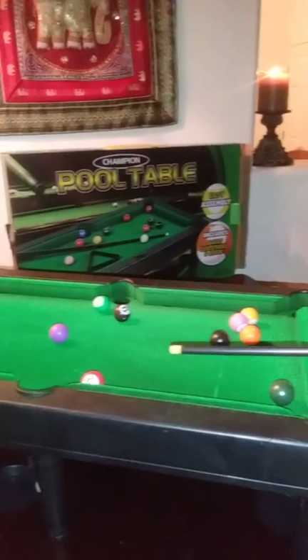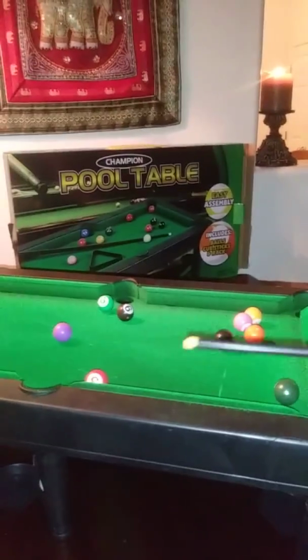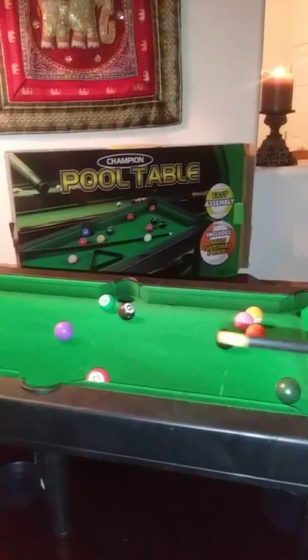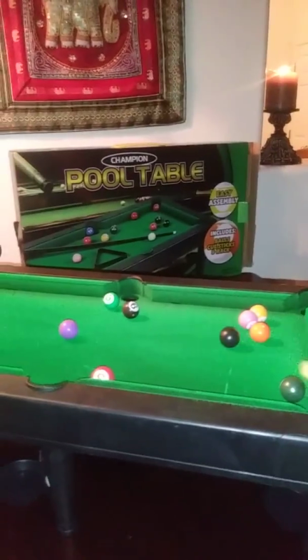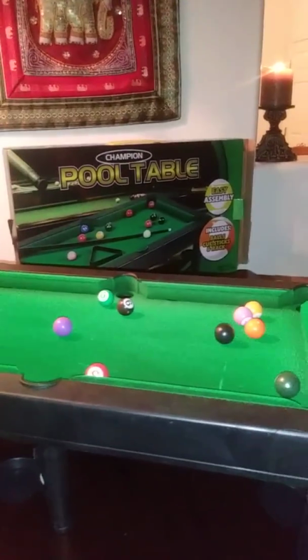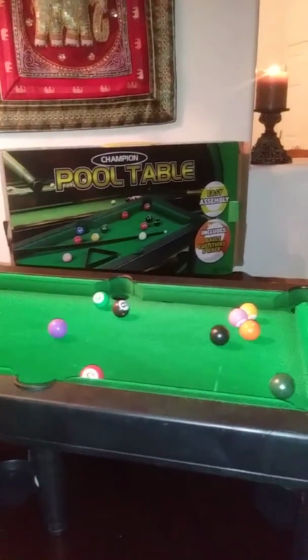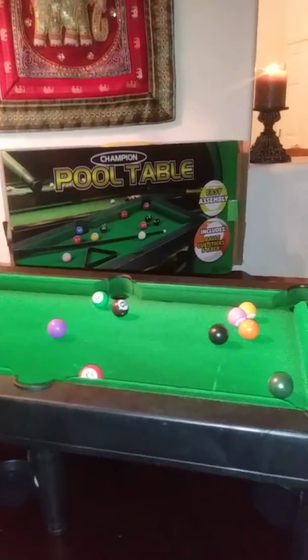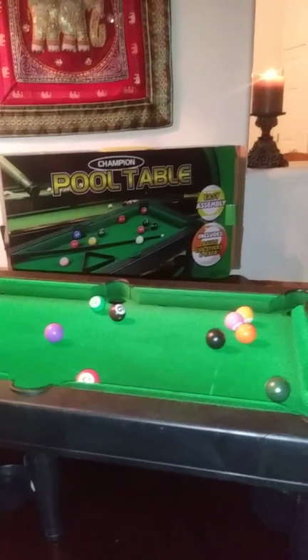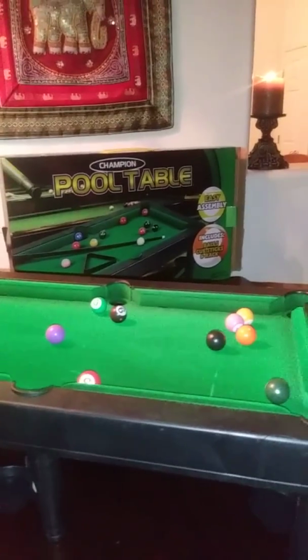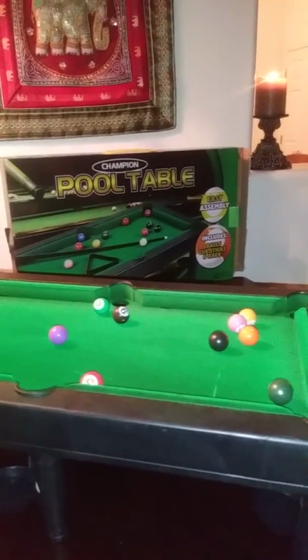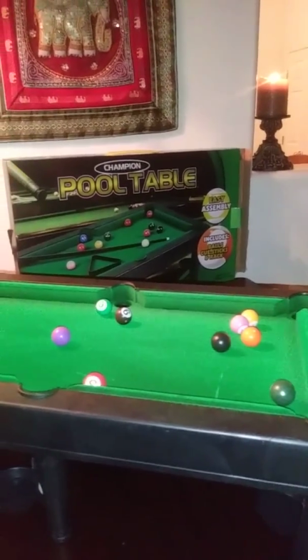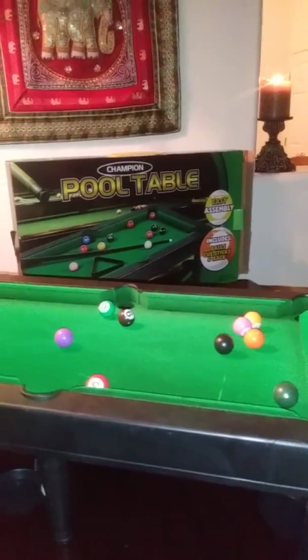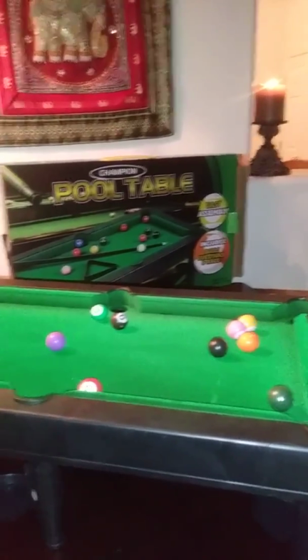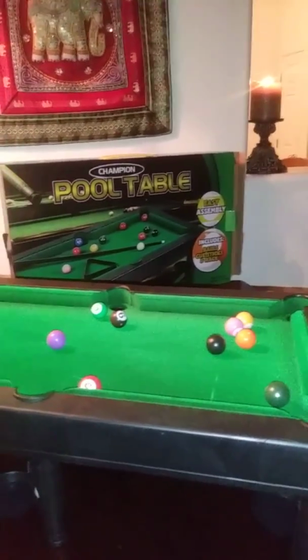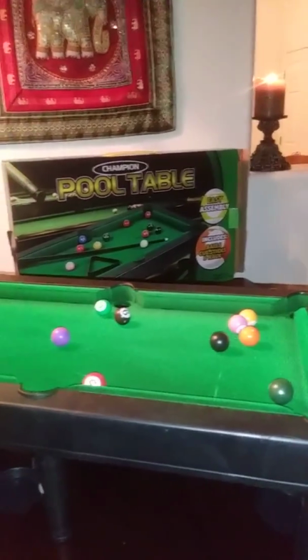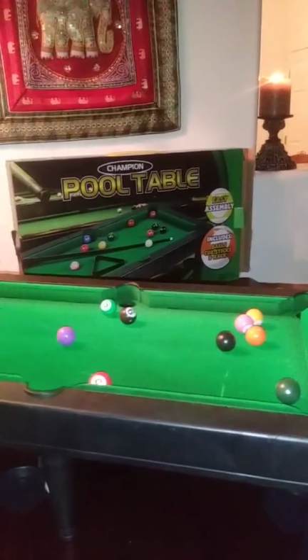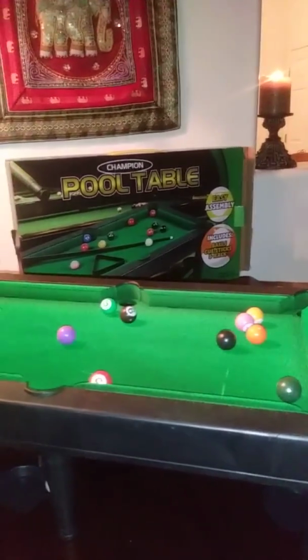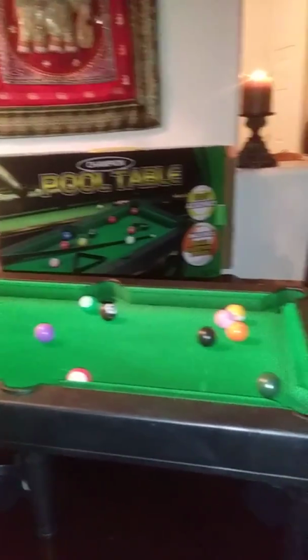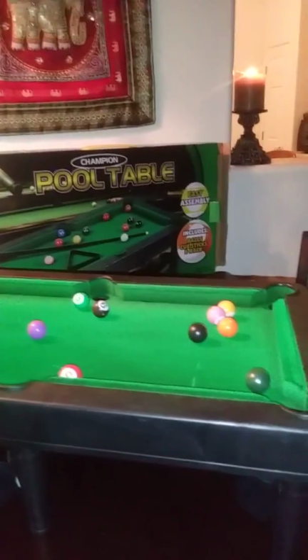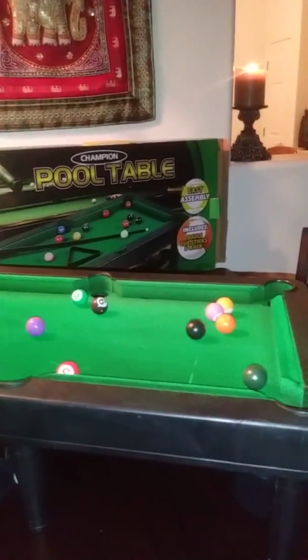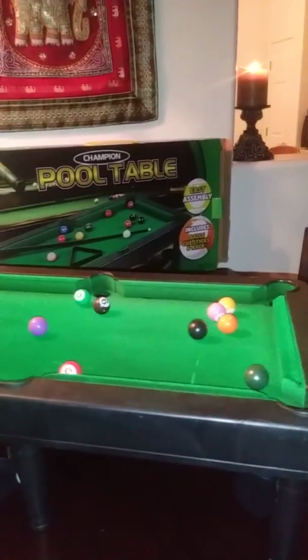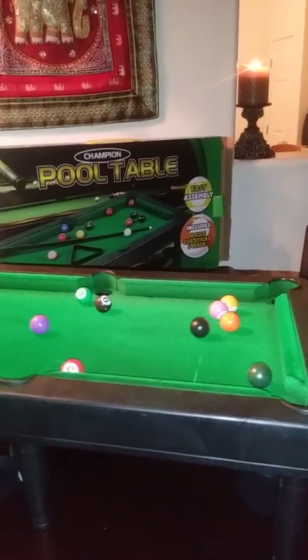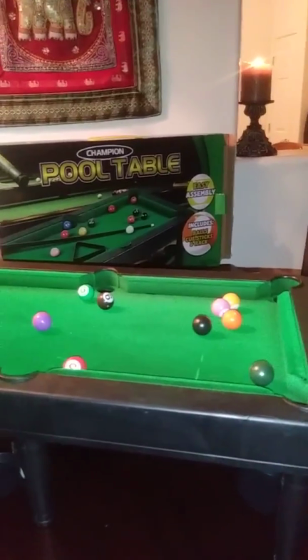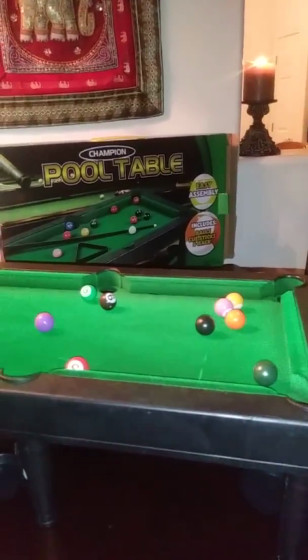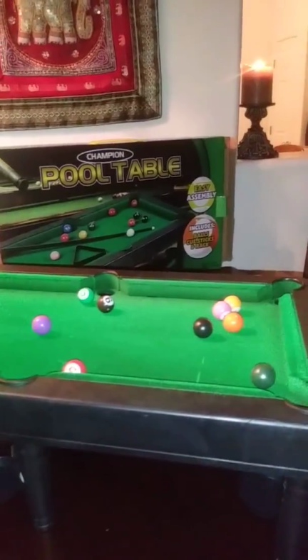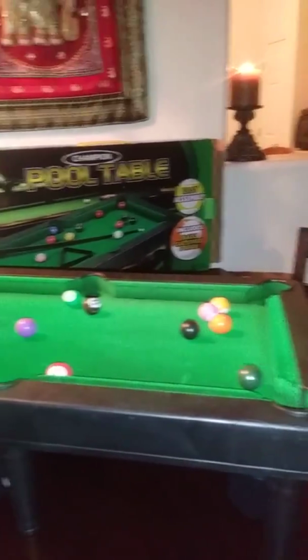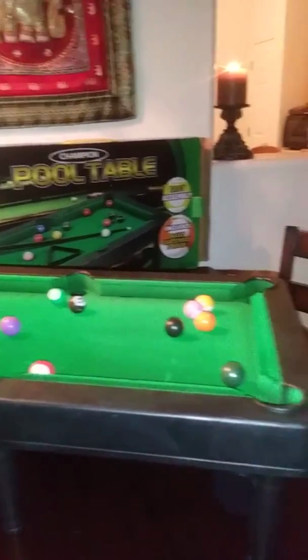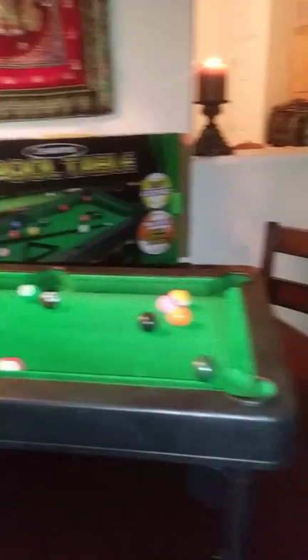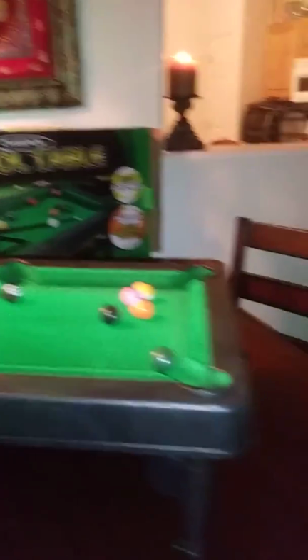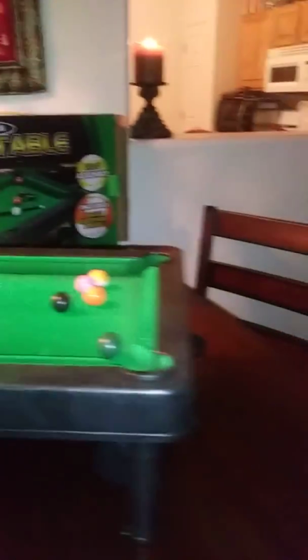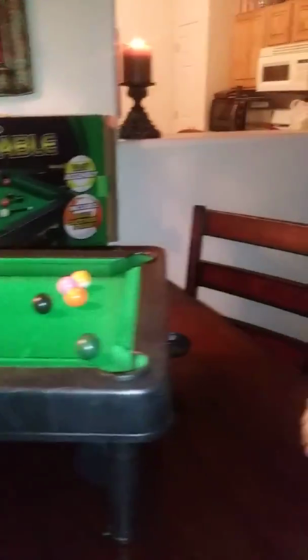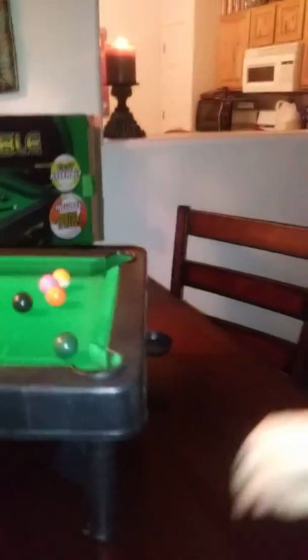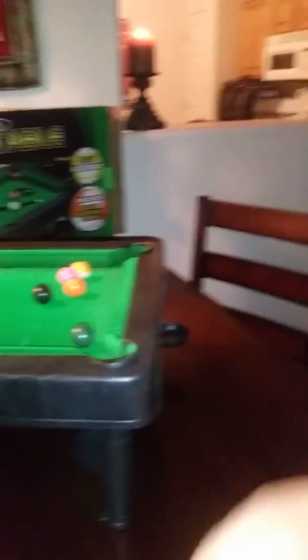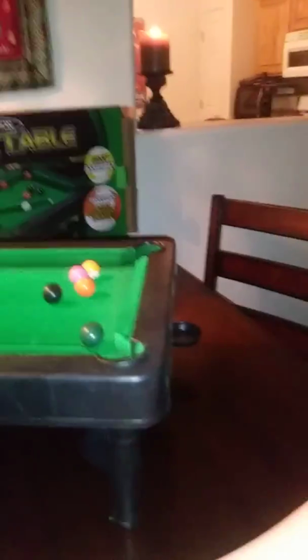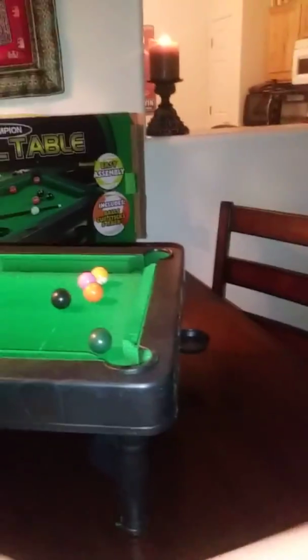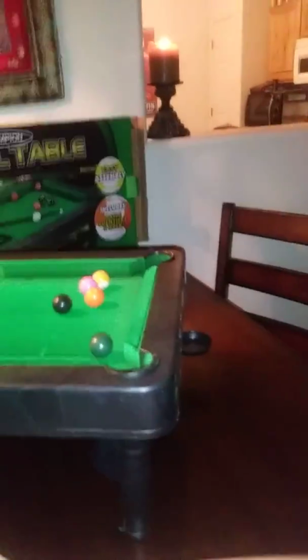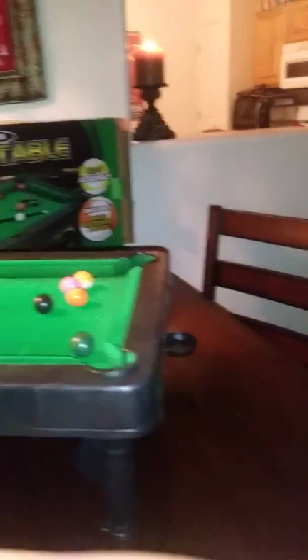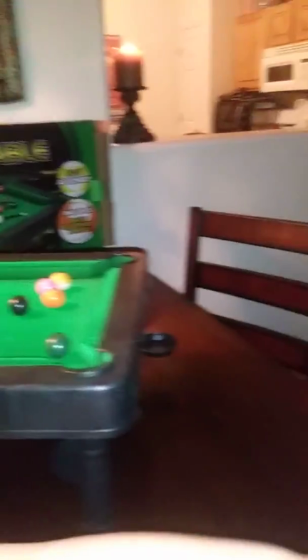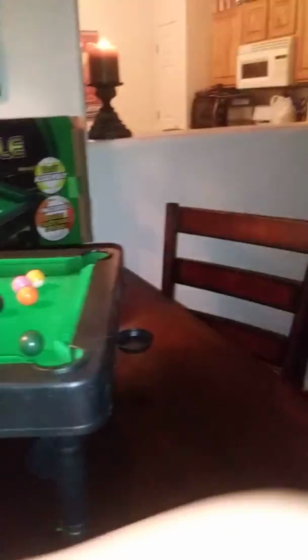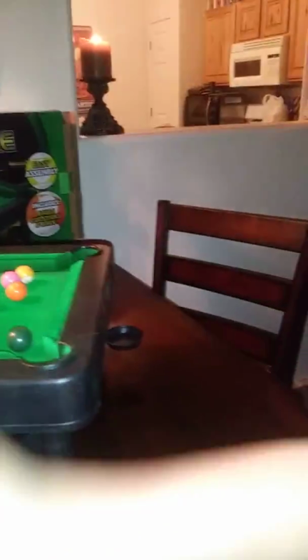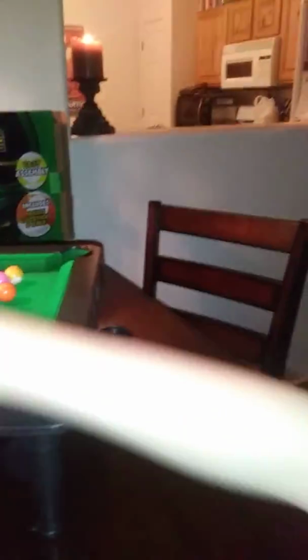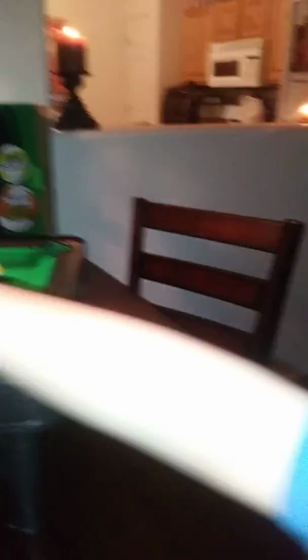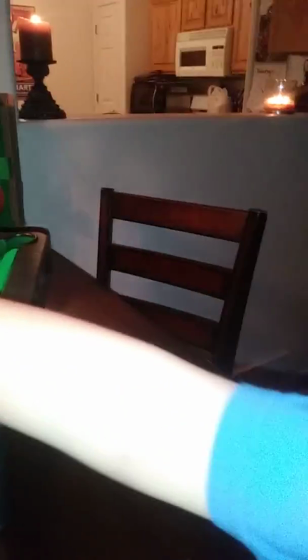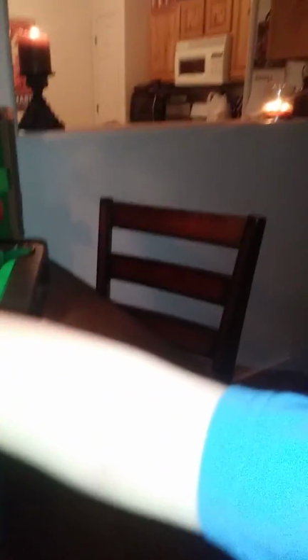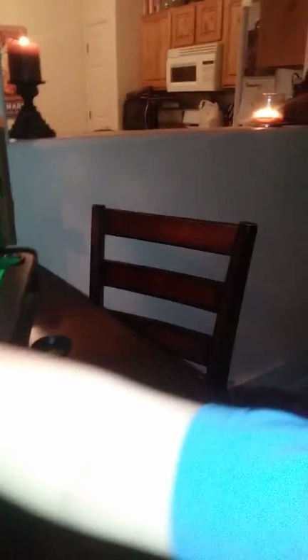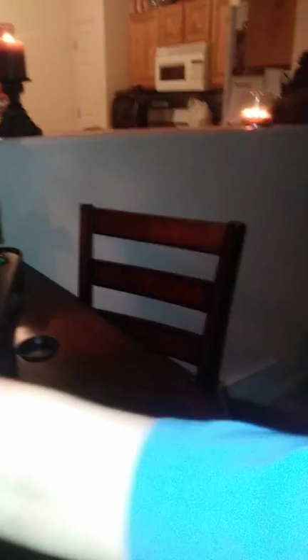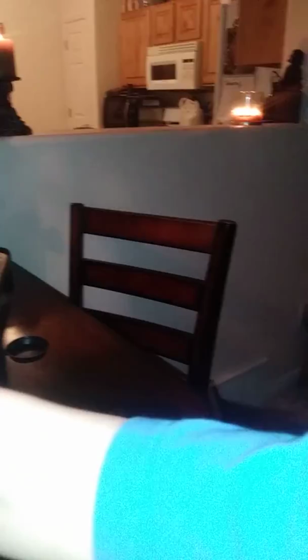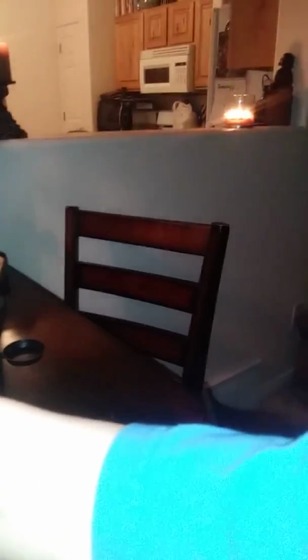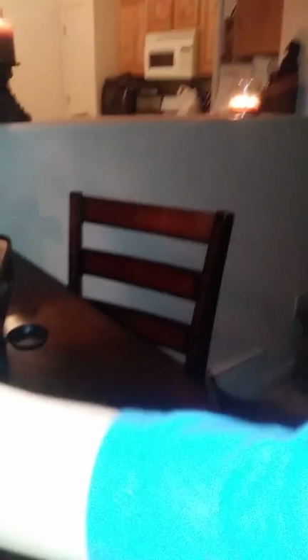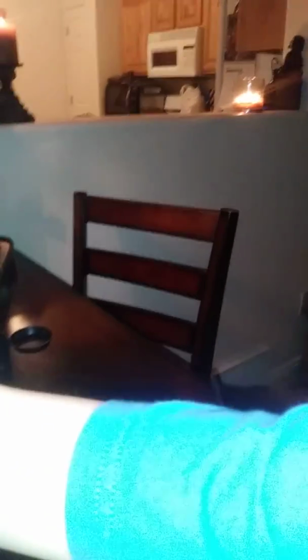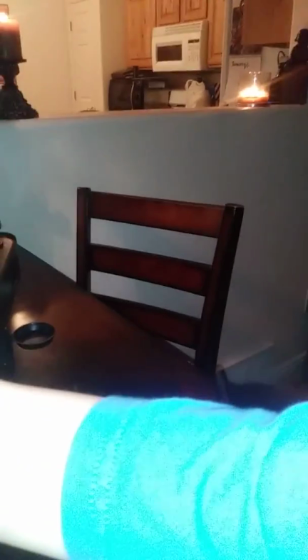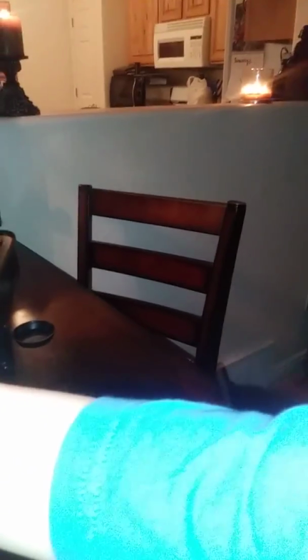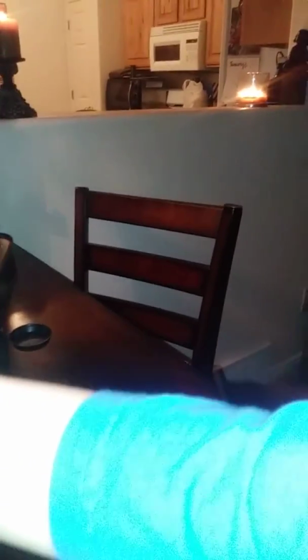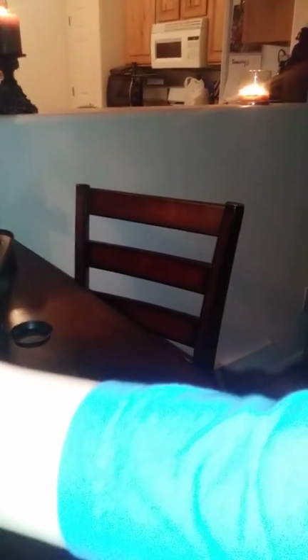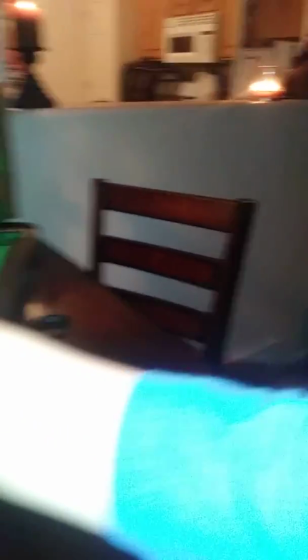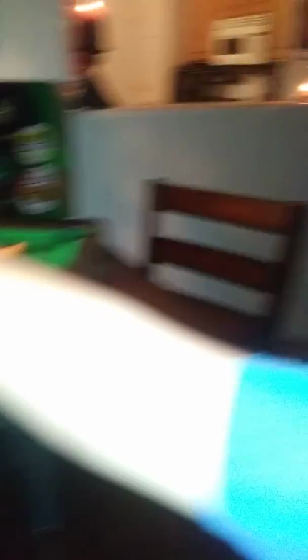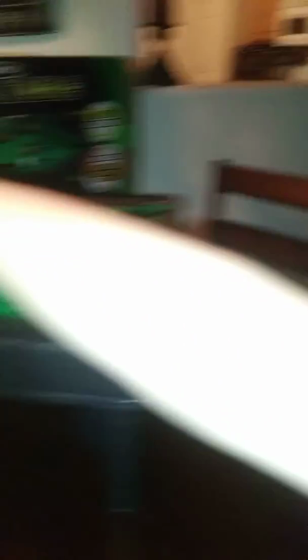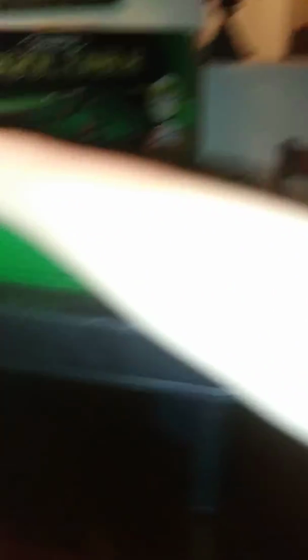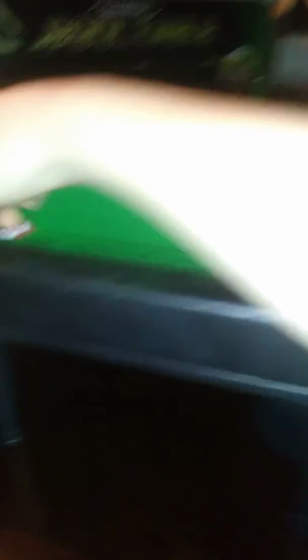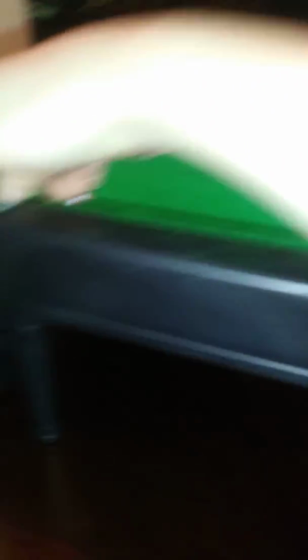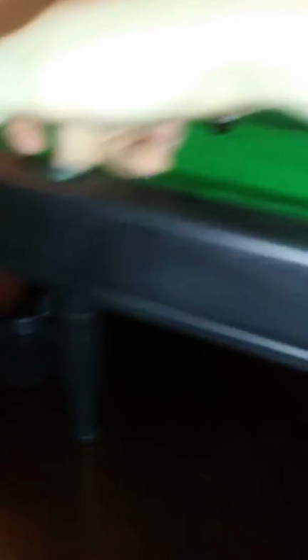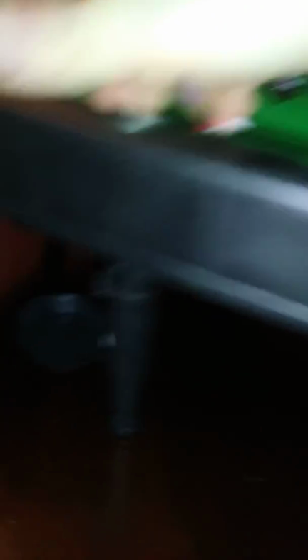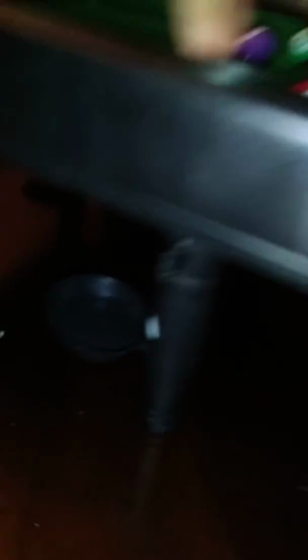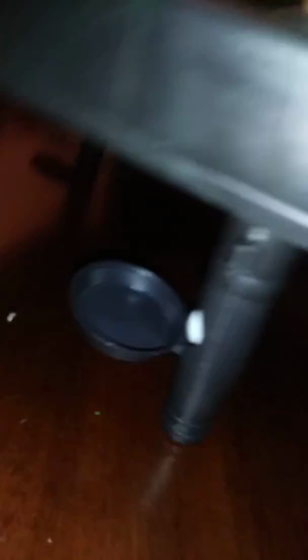You got the white ball in the pocket — no!